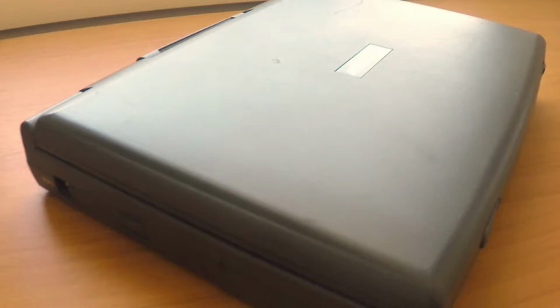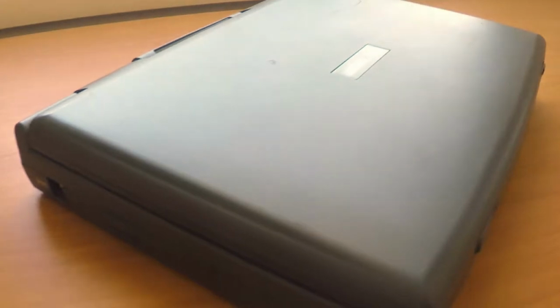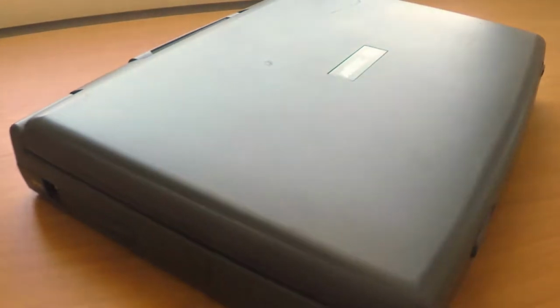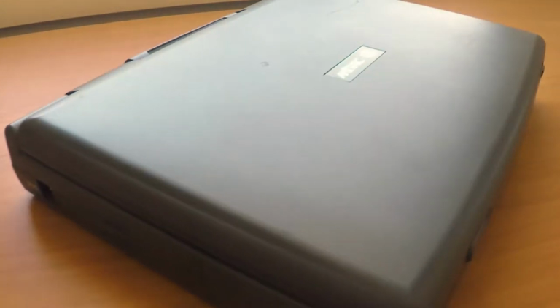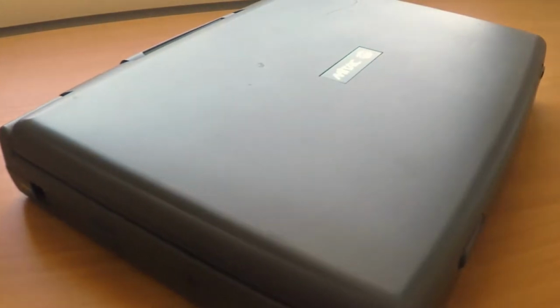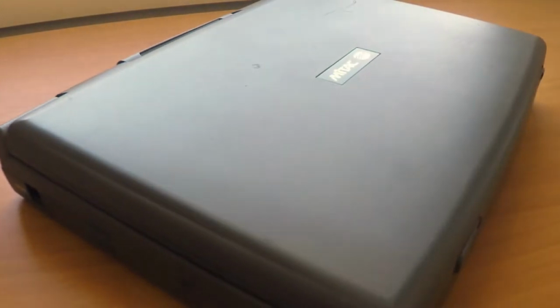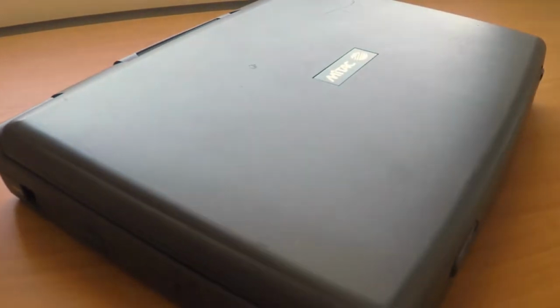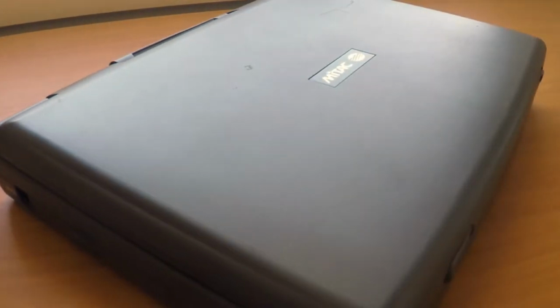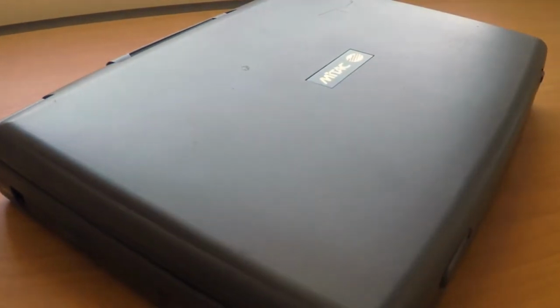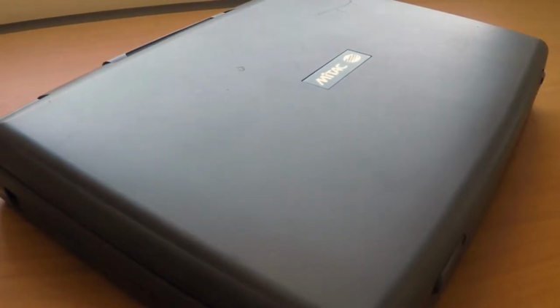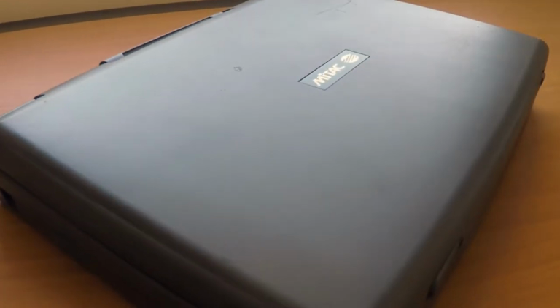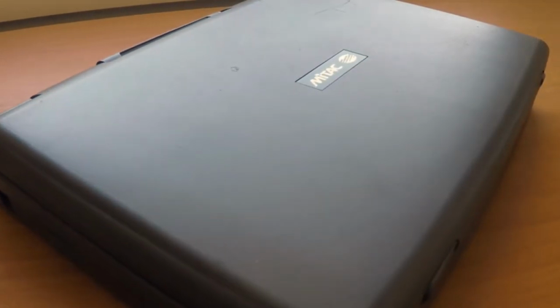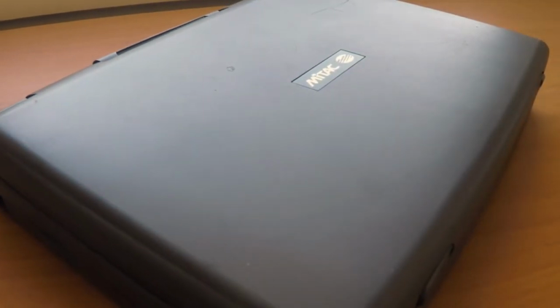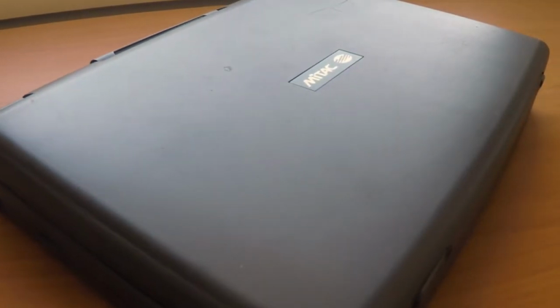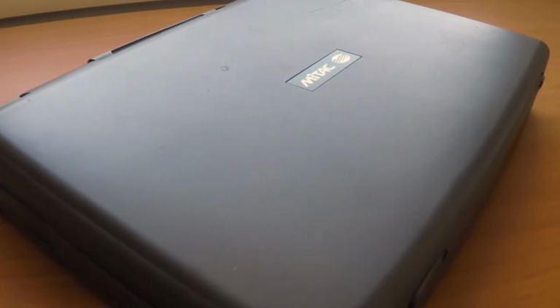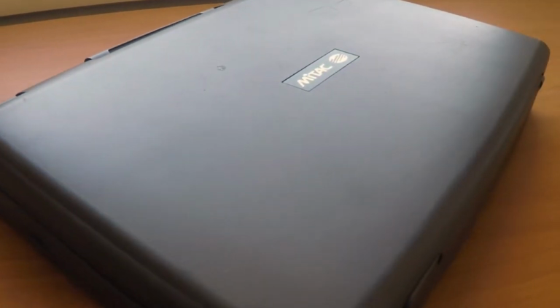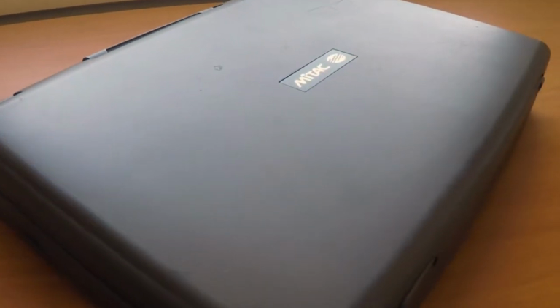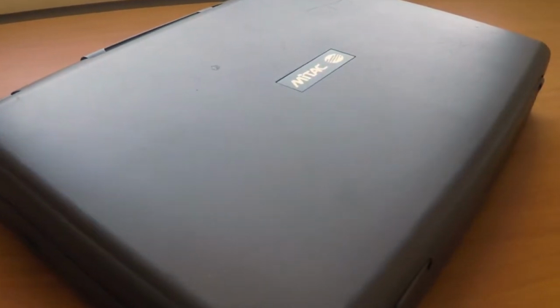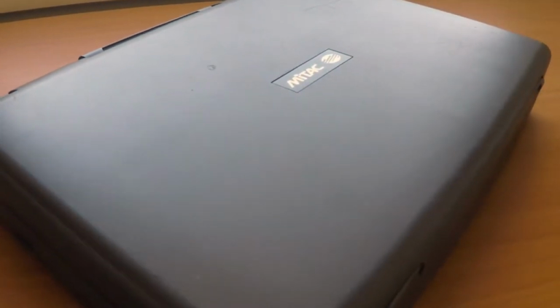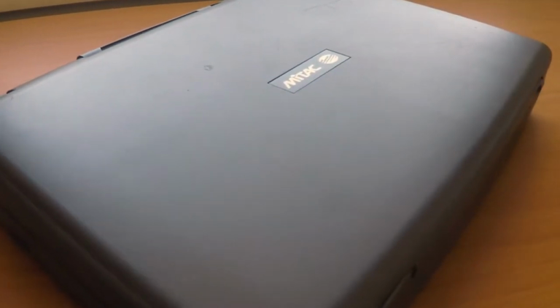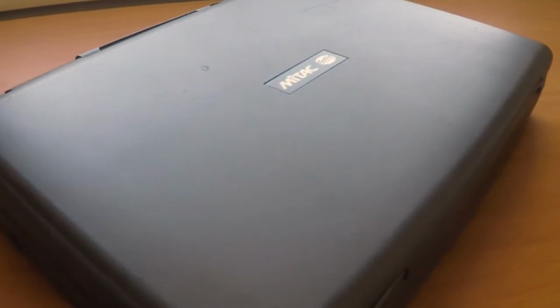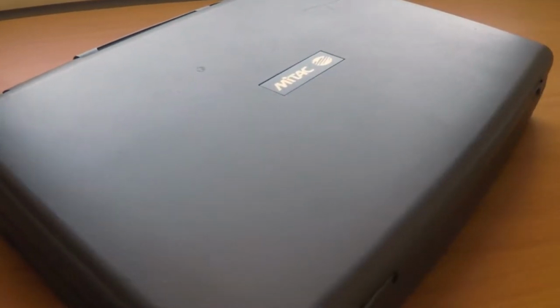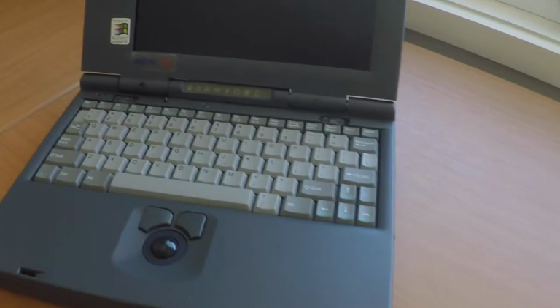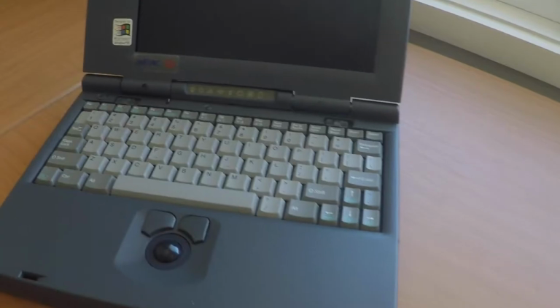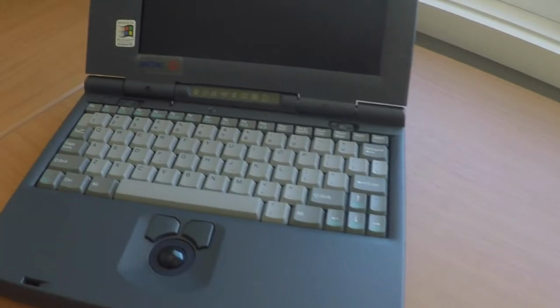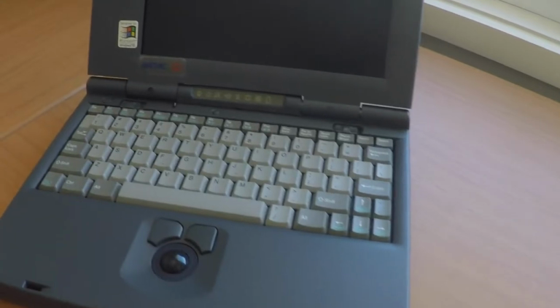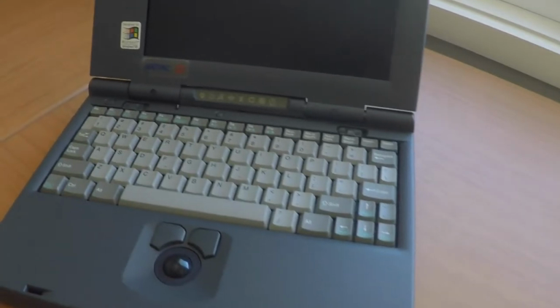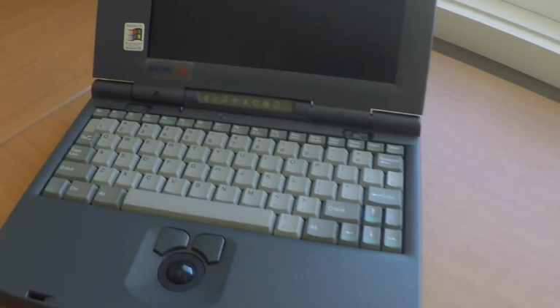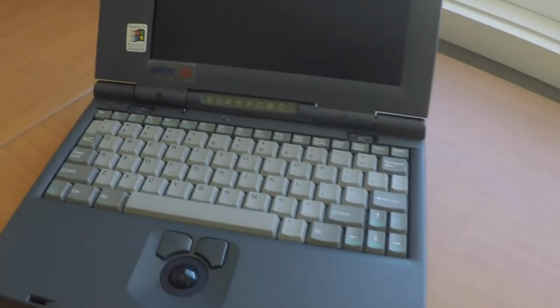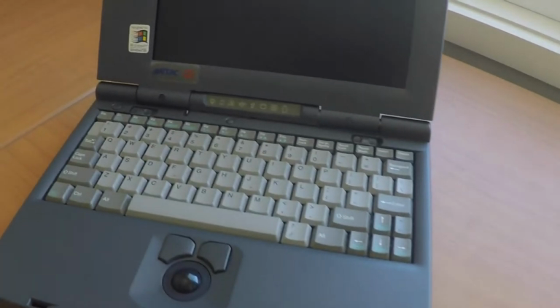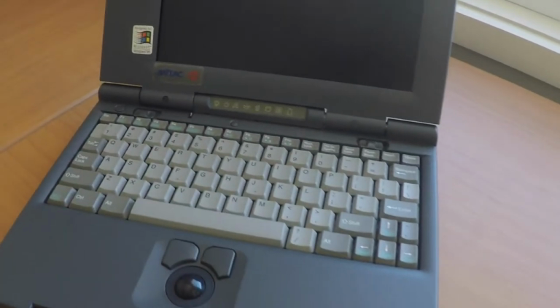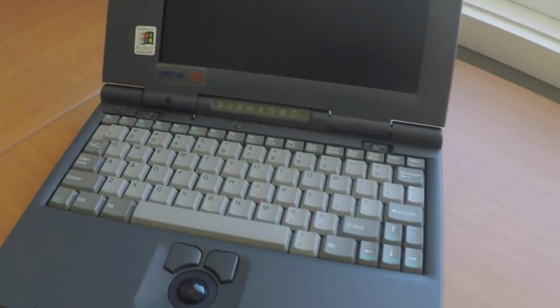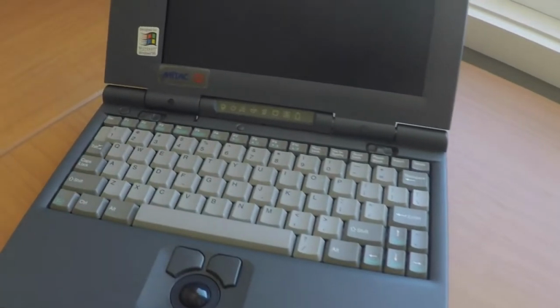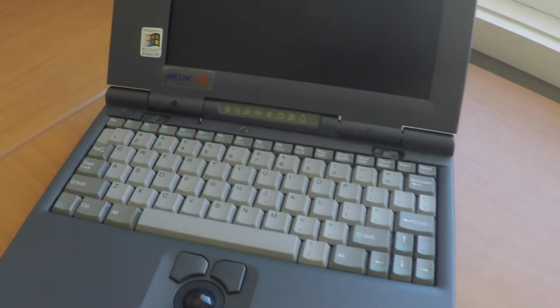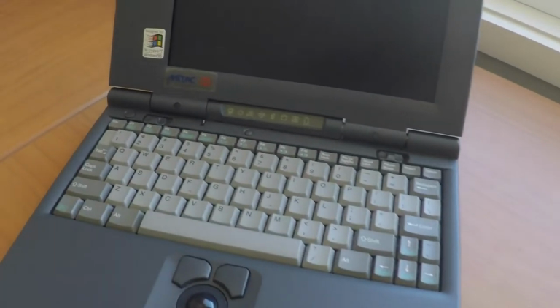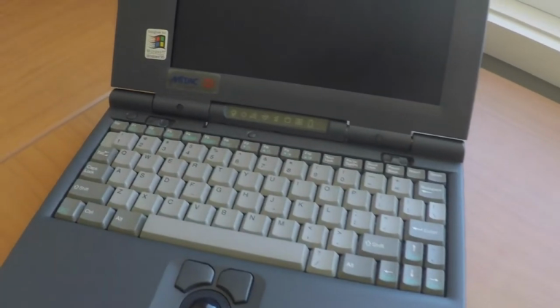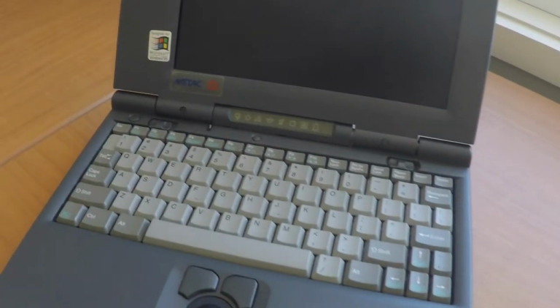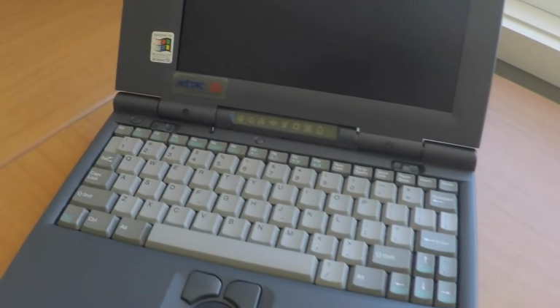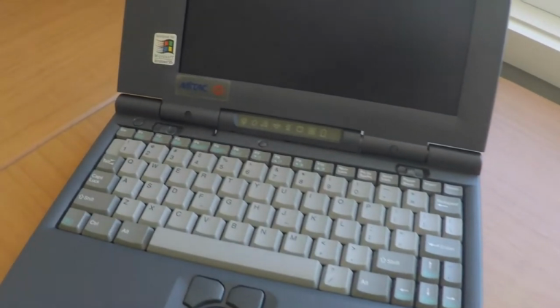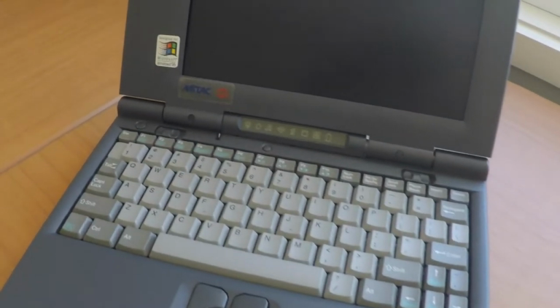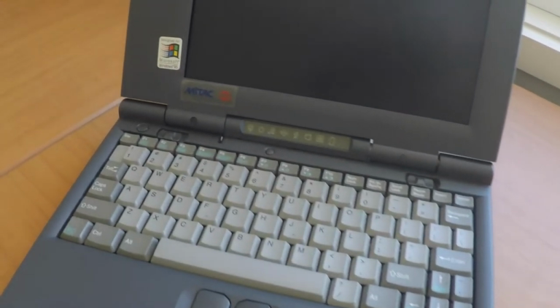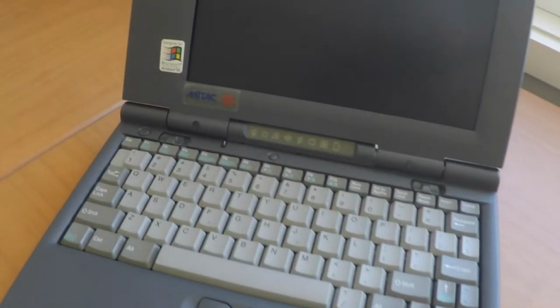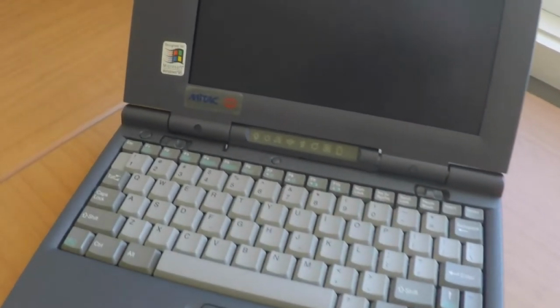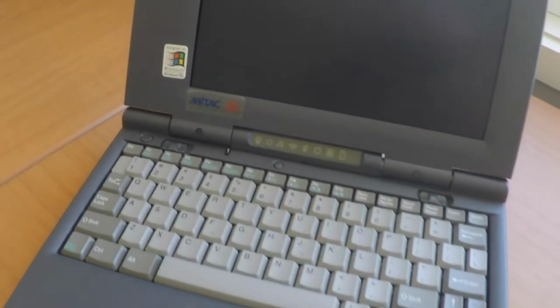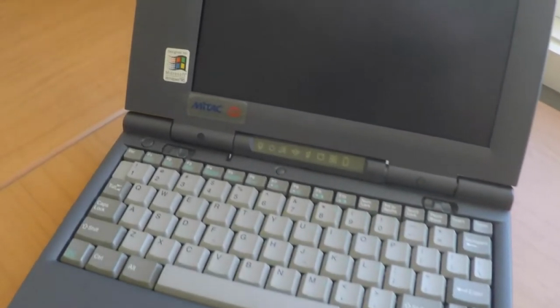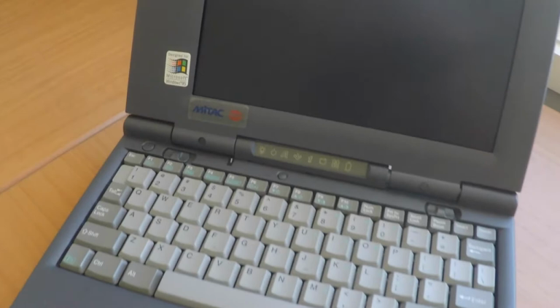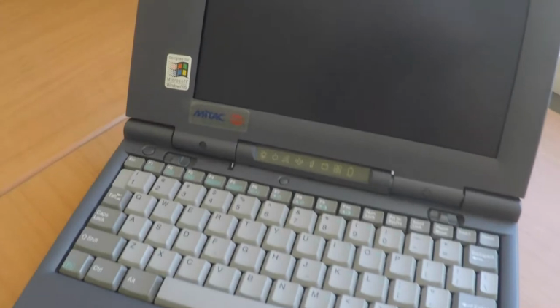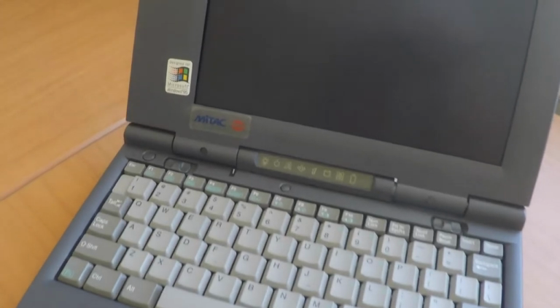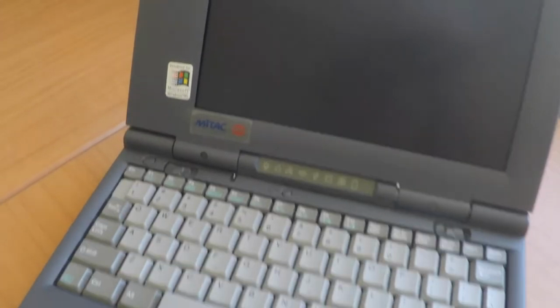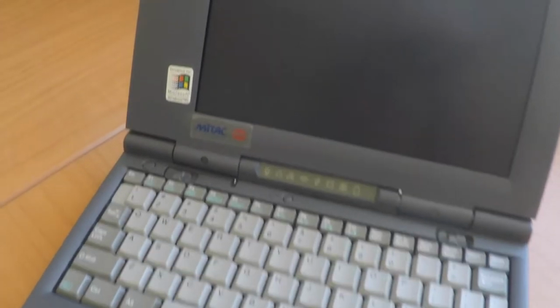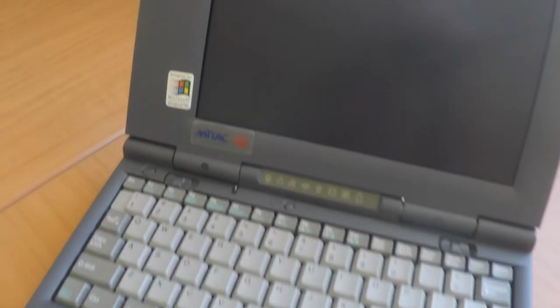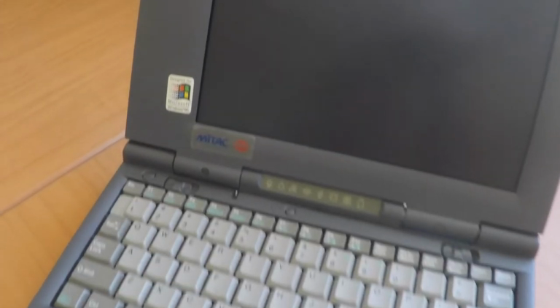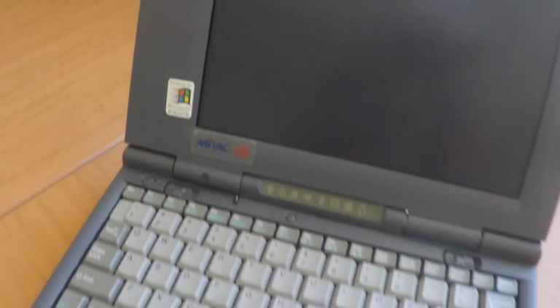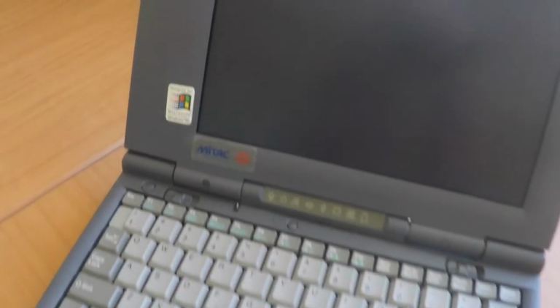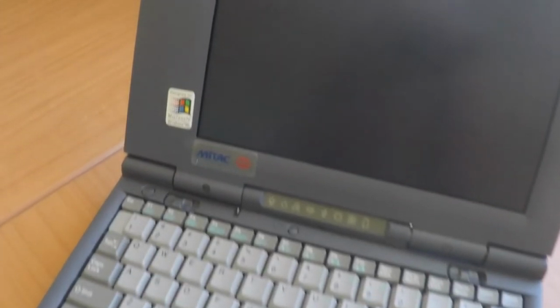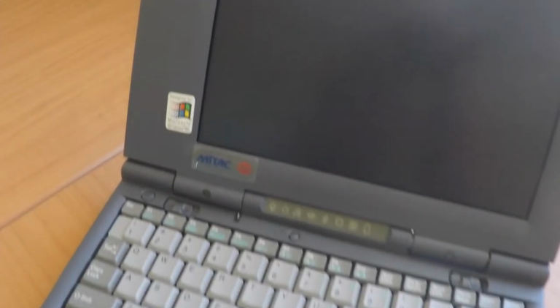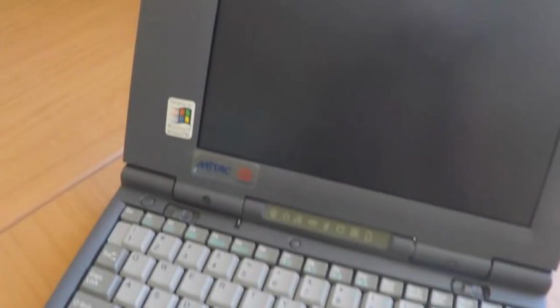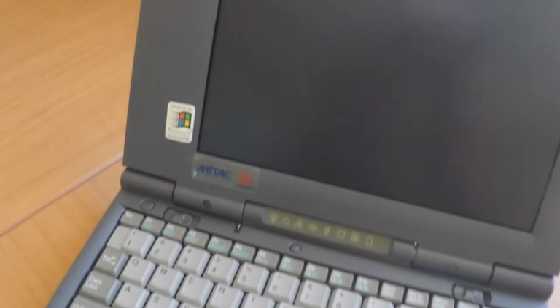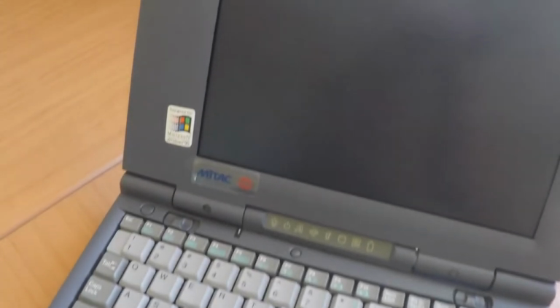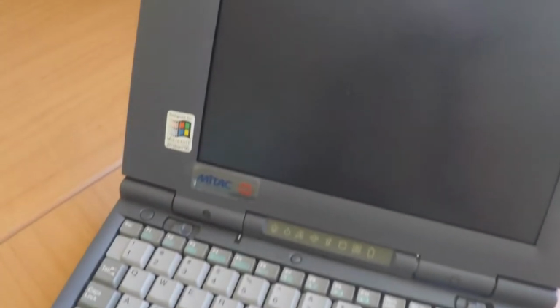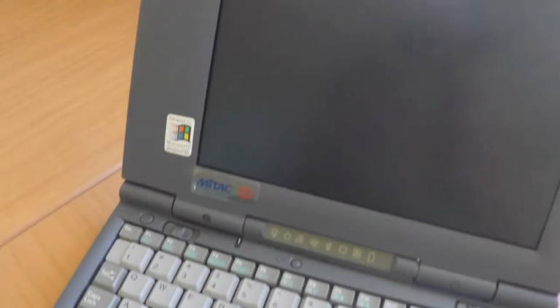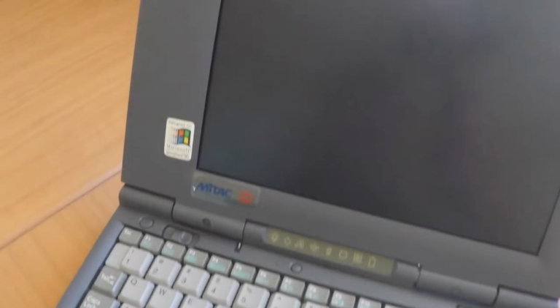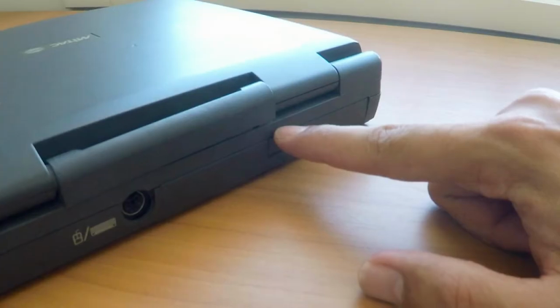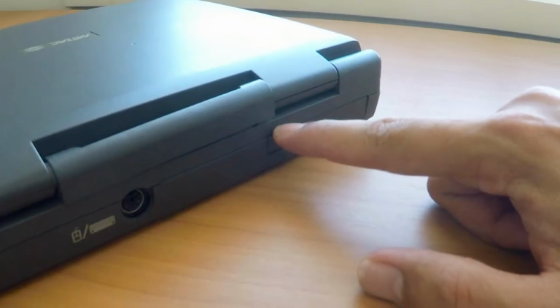Hey everybody, this is Ed from ByteSizeThoughts. Here I want to show you my newest vintage 486 laptop which I picked up last week.